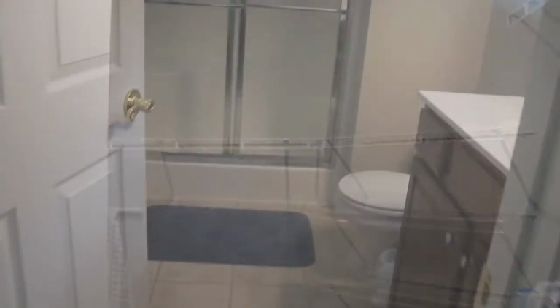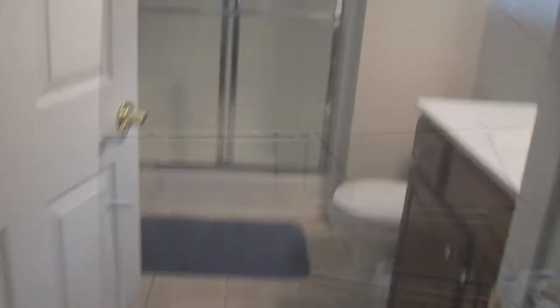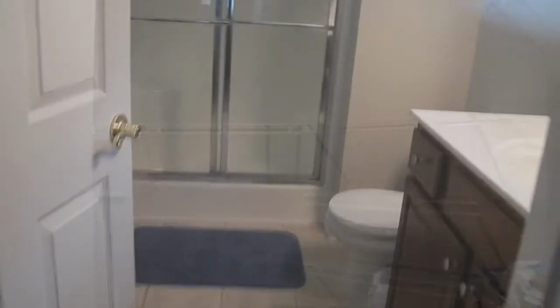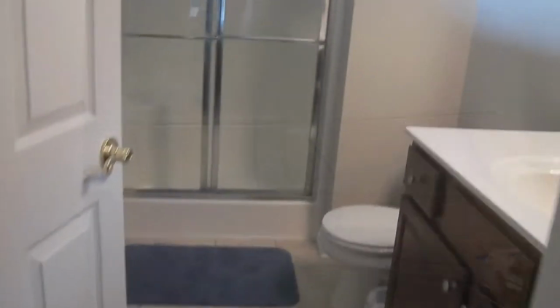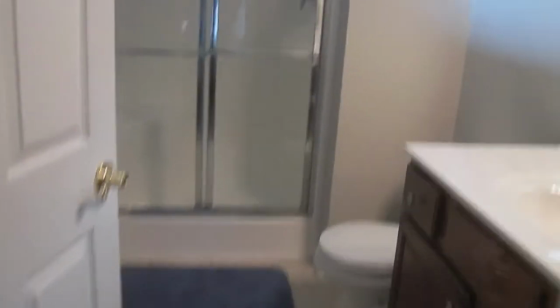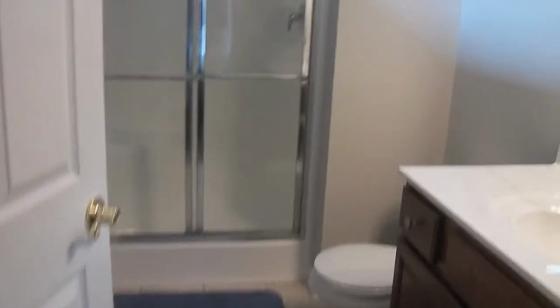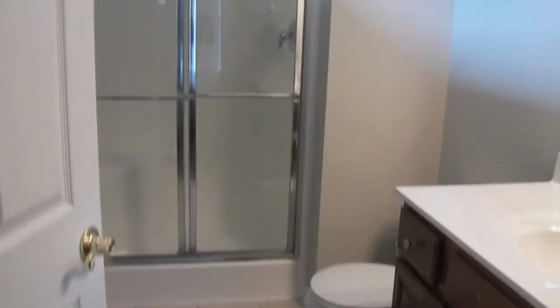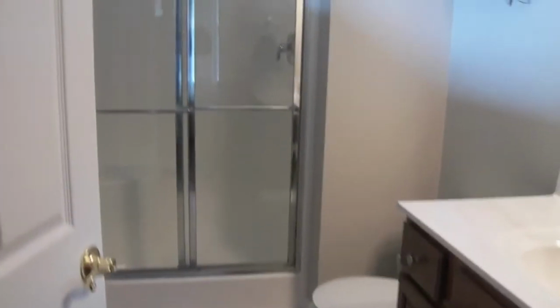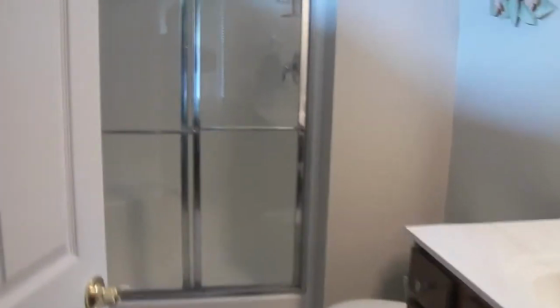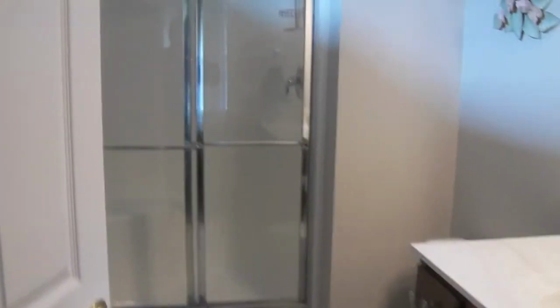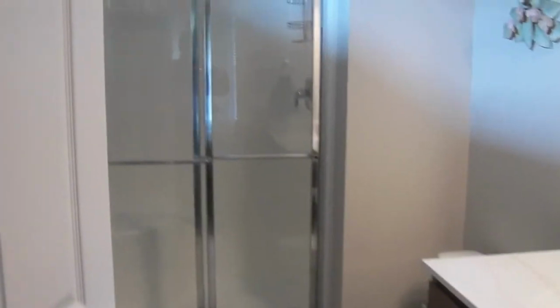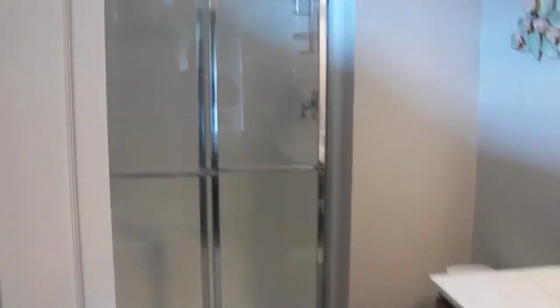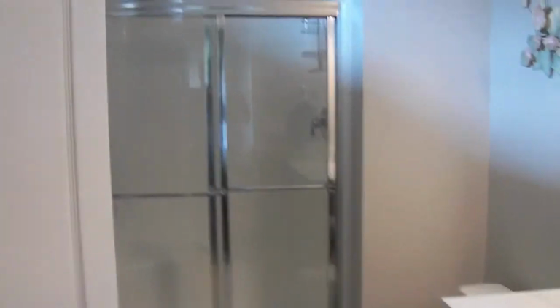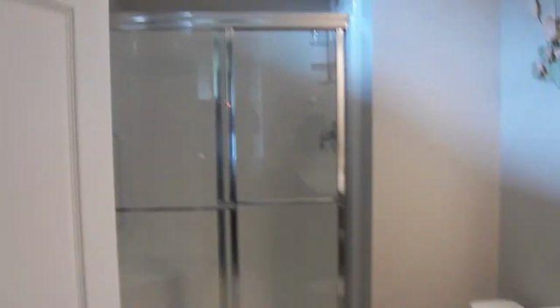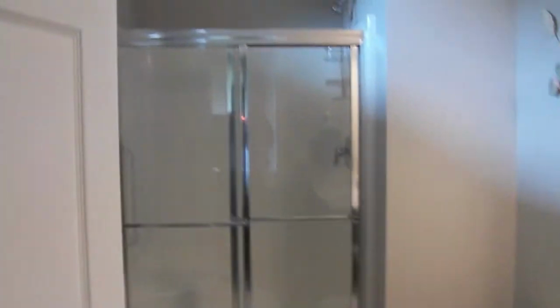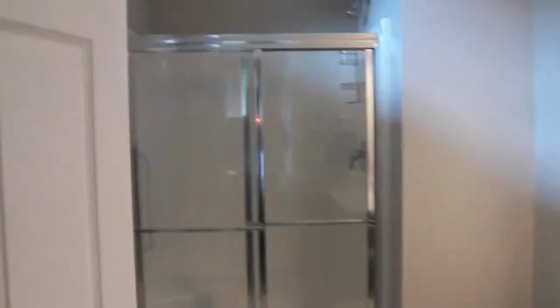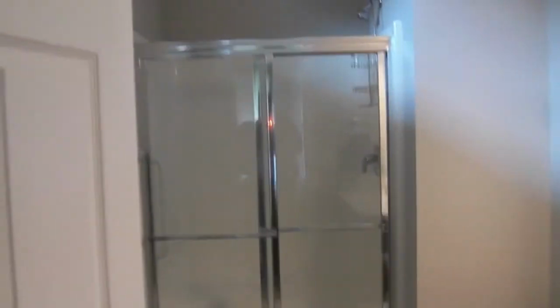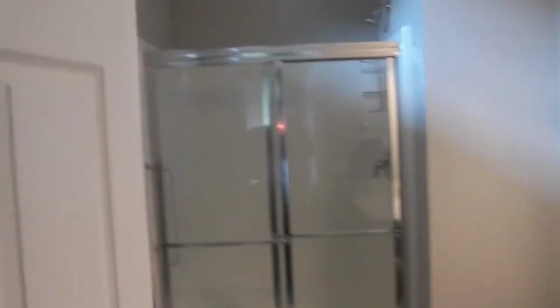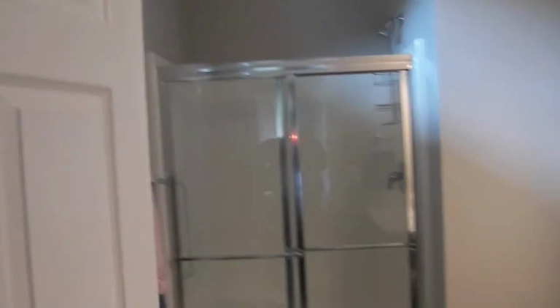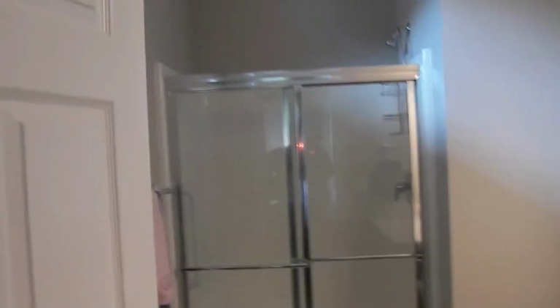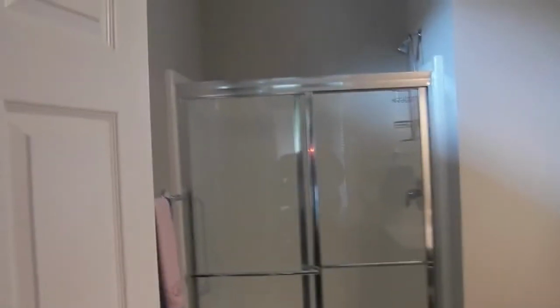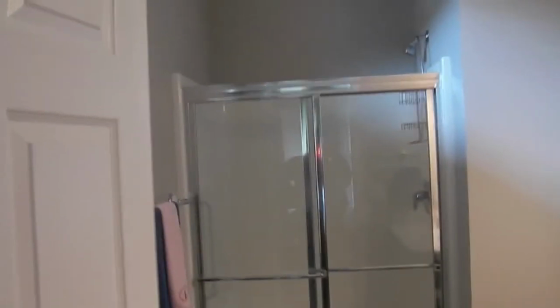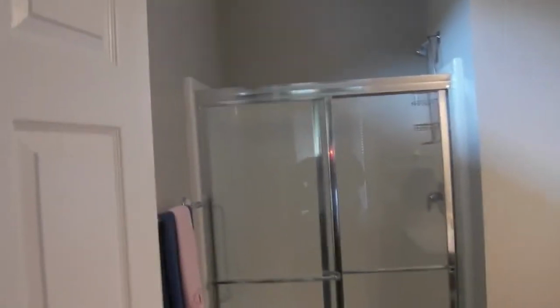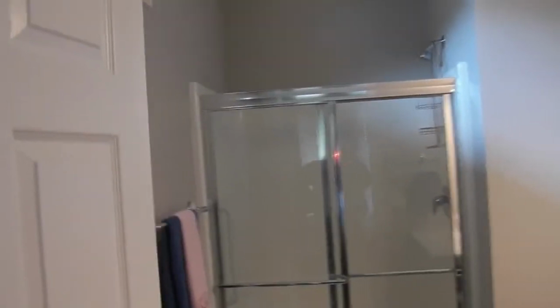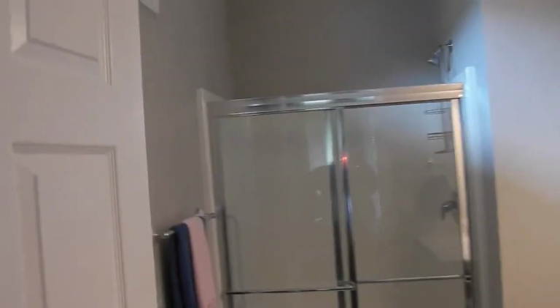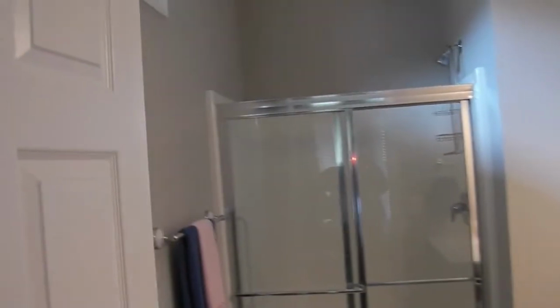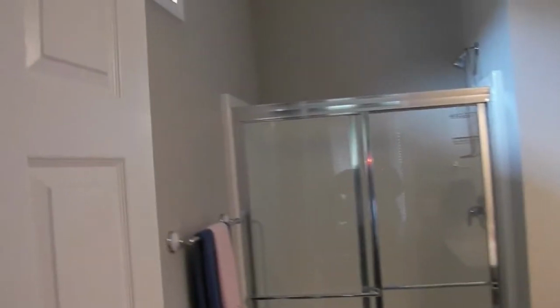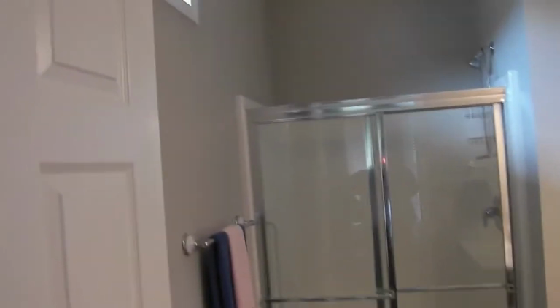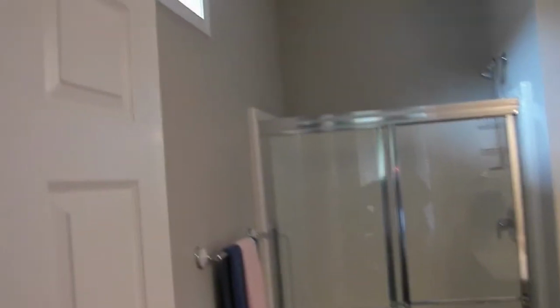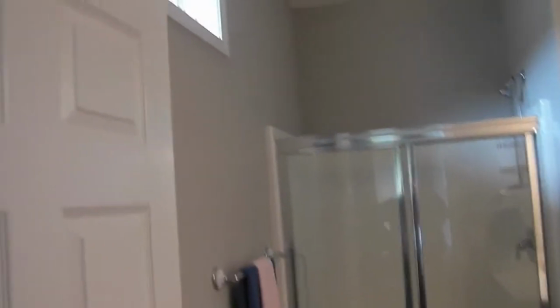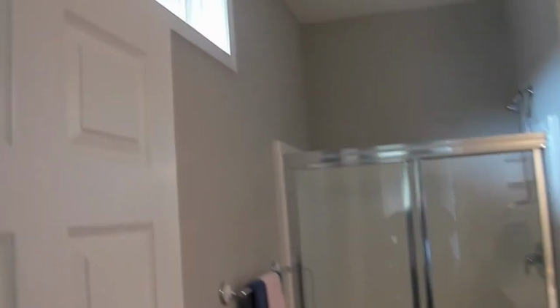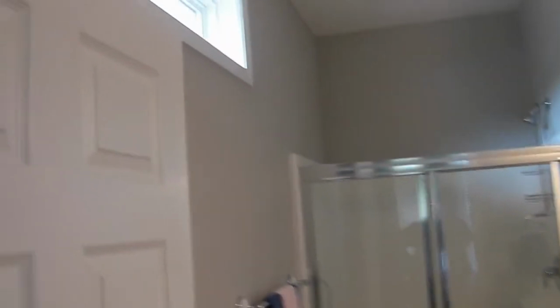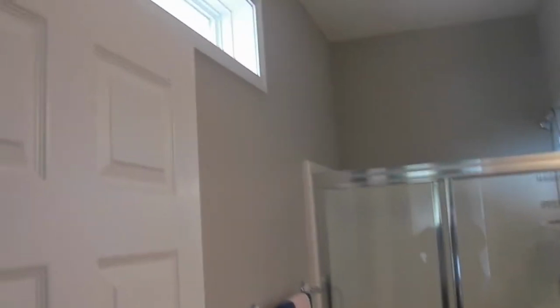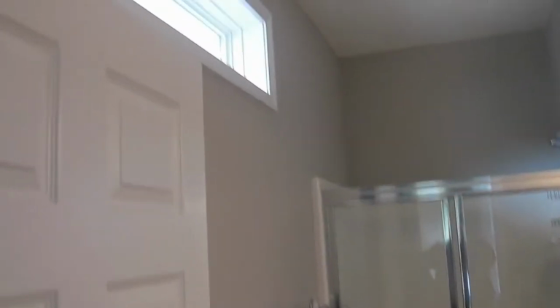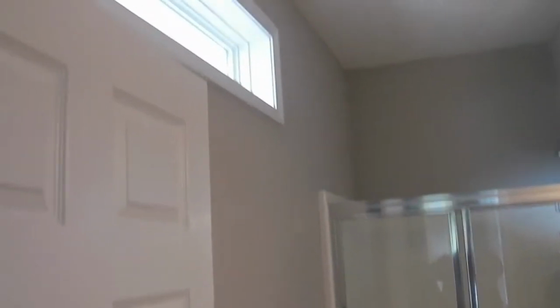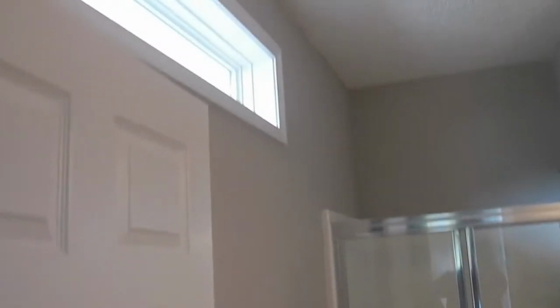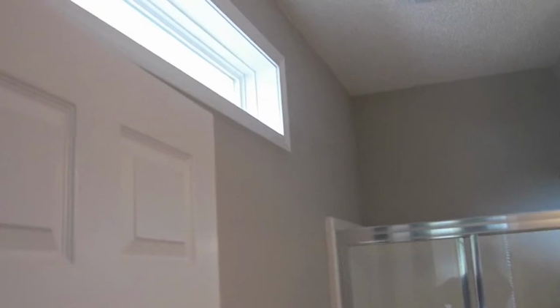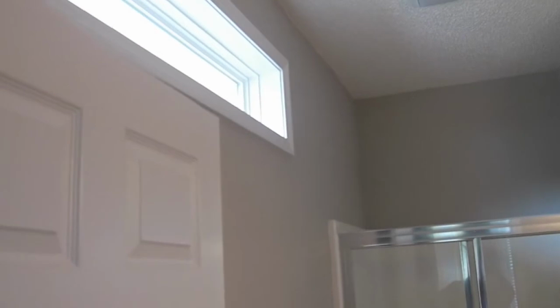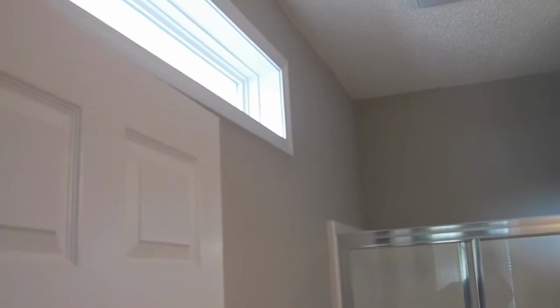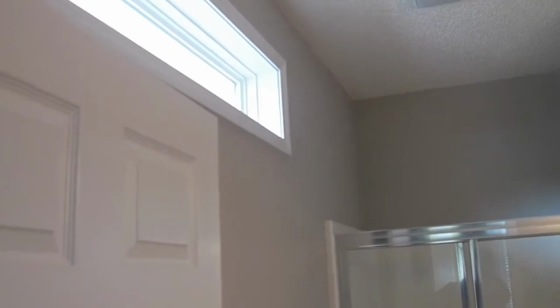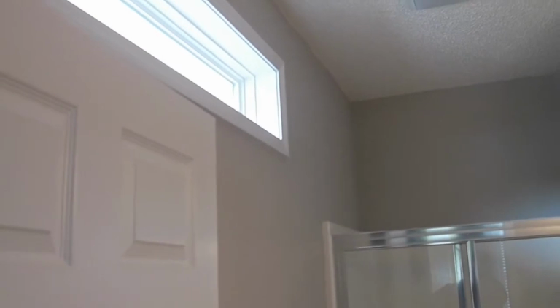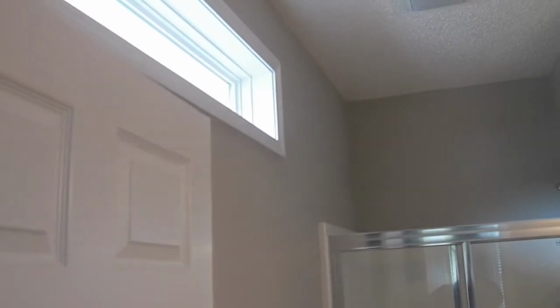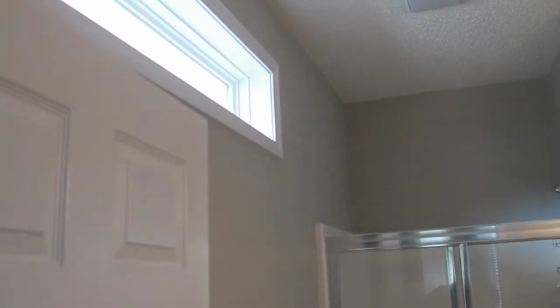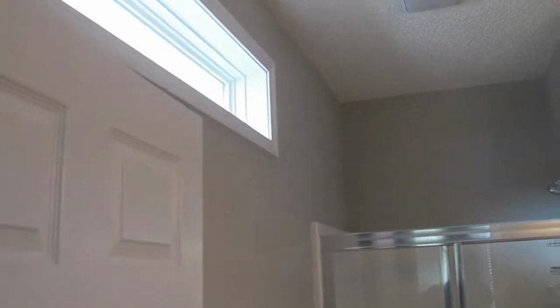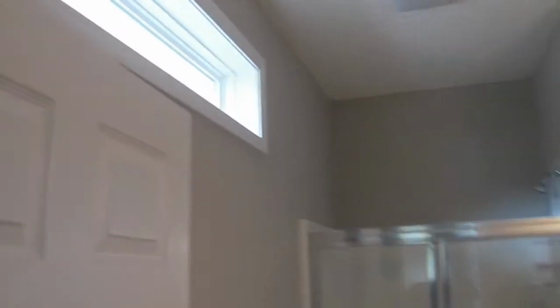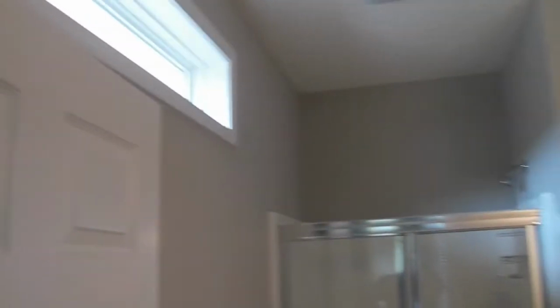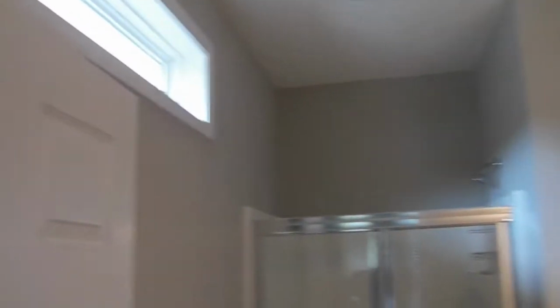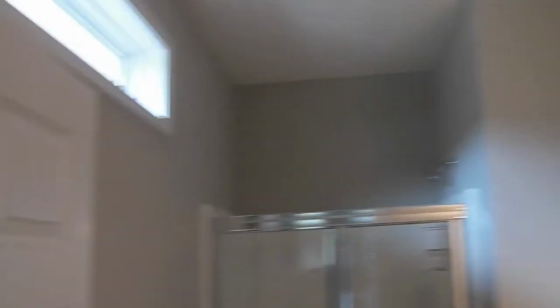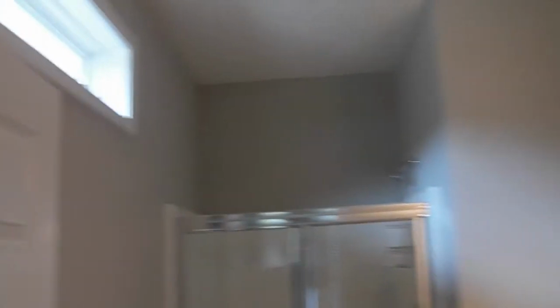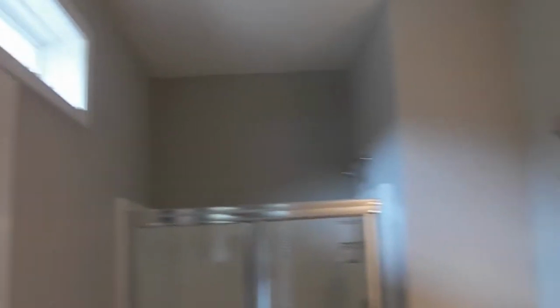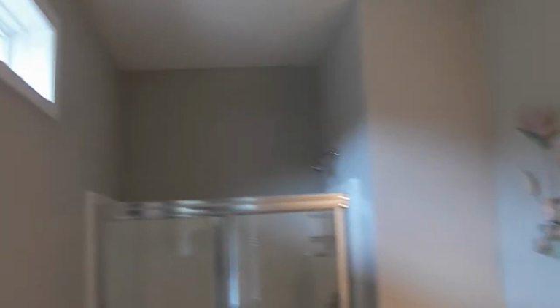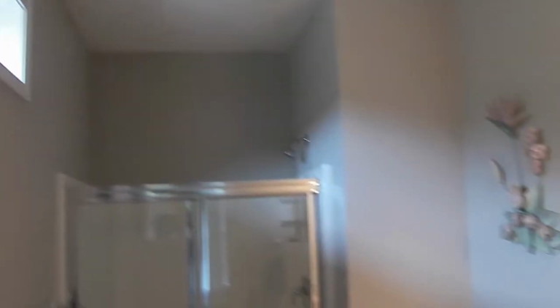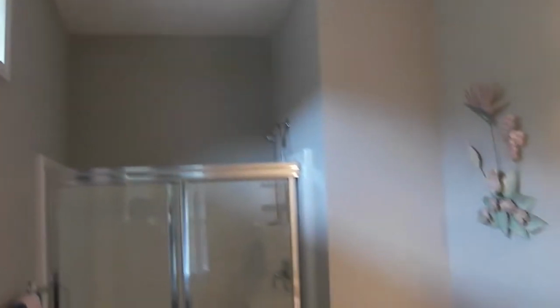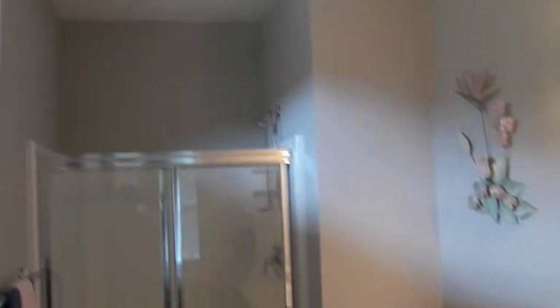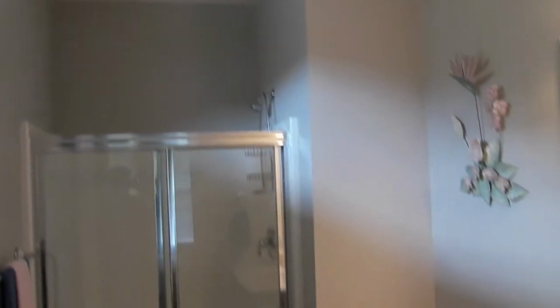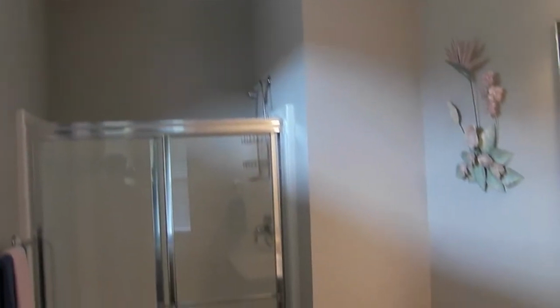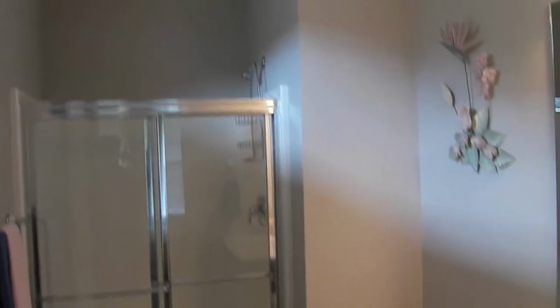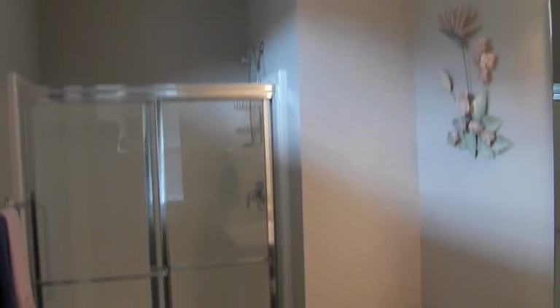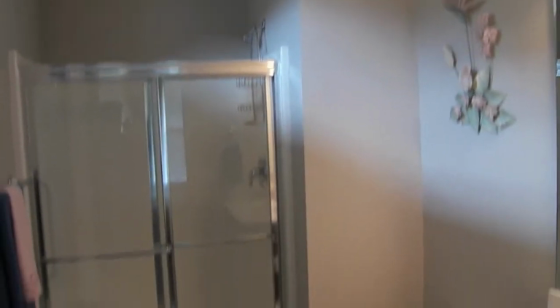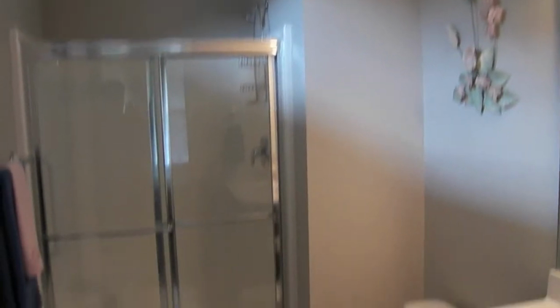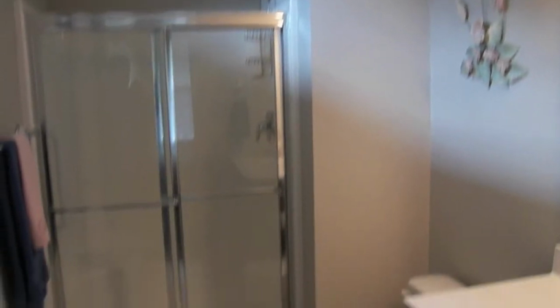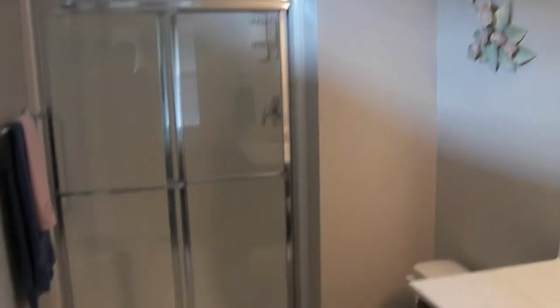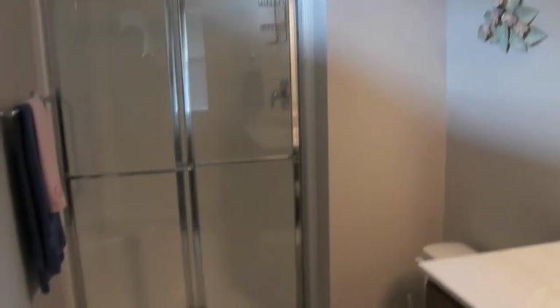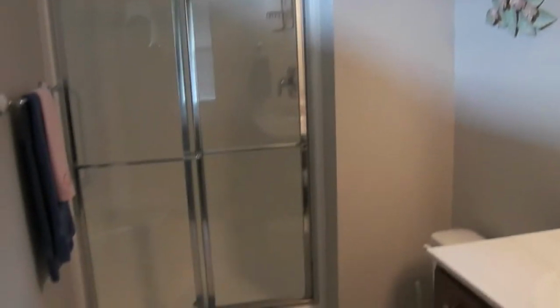In the master bath you'll find ceramic tile flooring, a stand-up shower, and a transom window that maintains privacy while allowing in light.